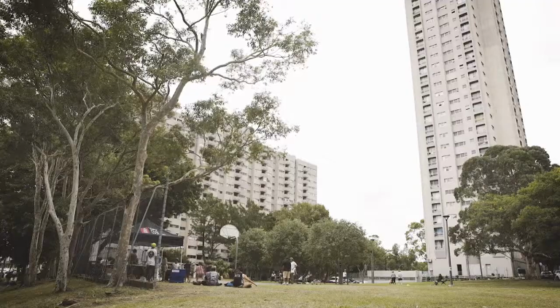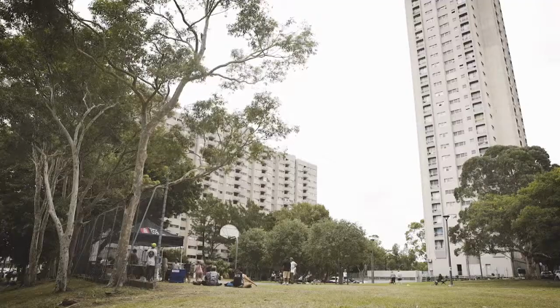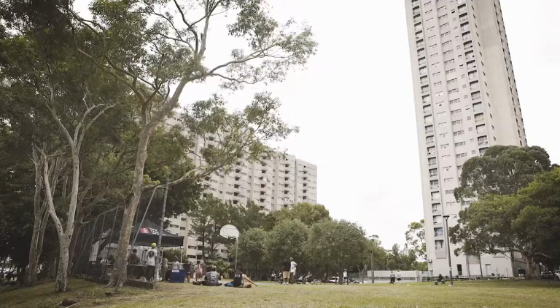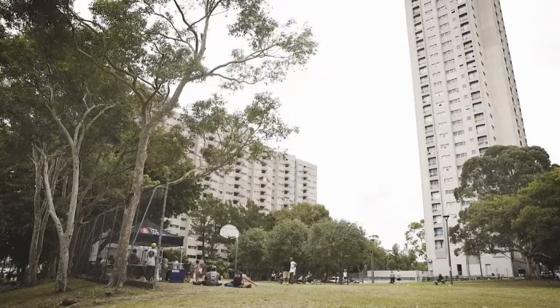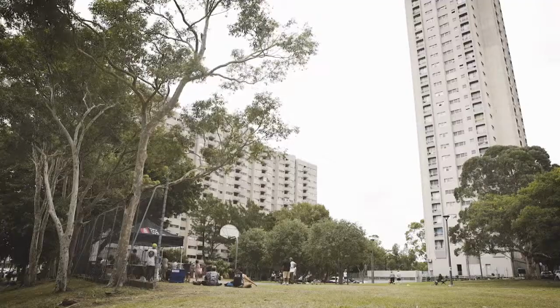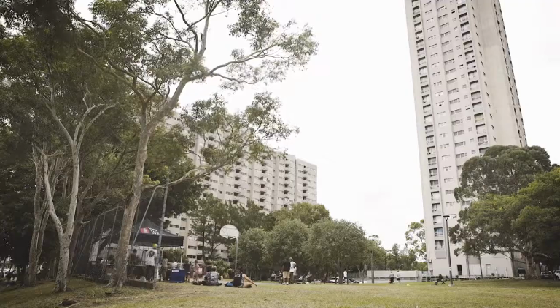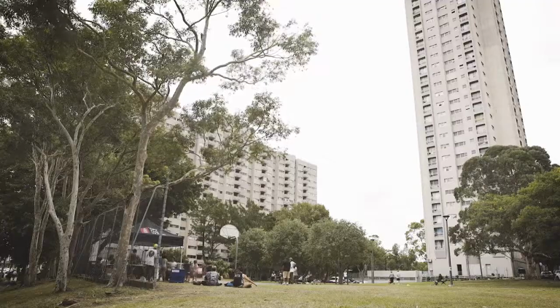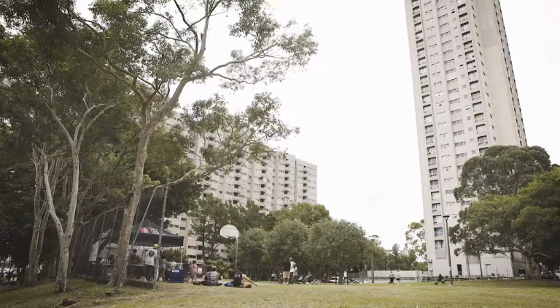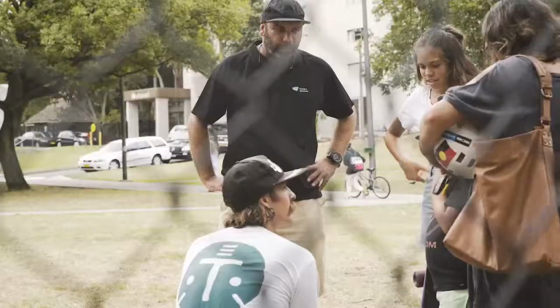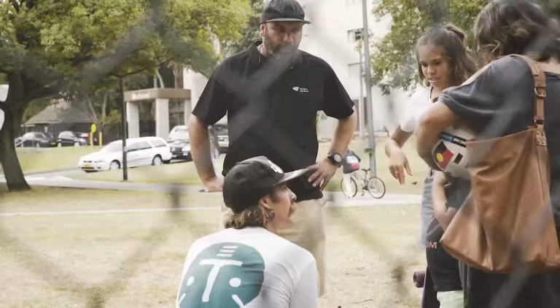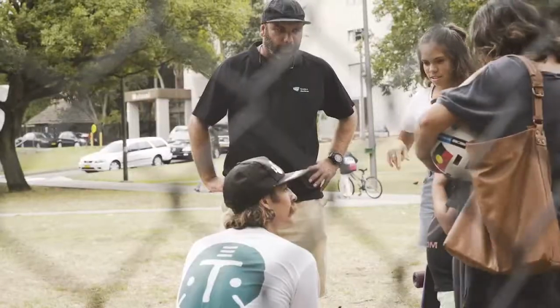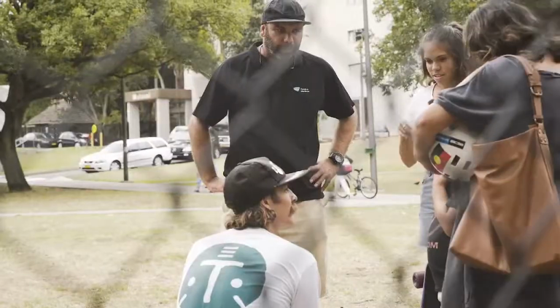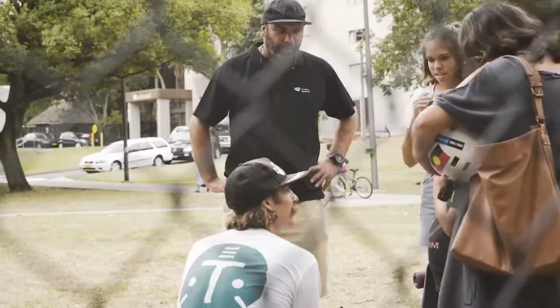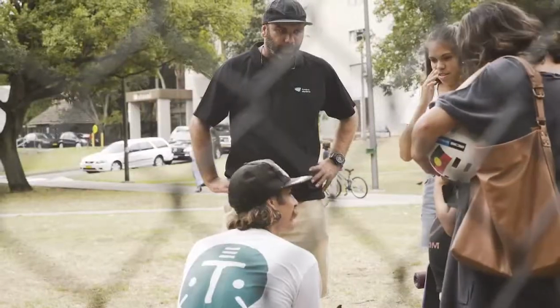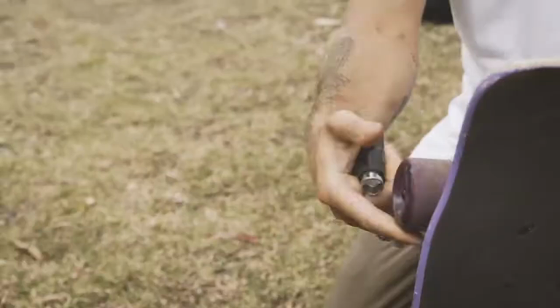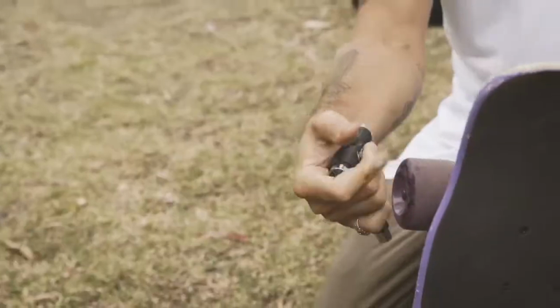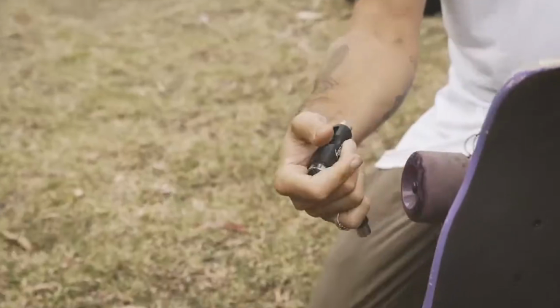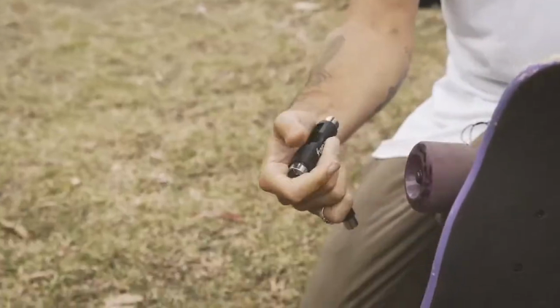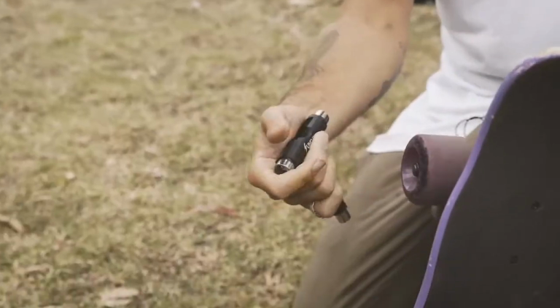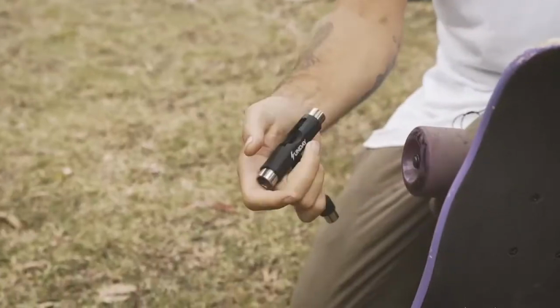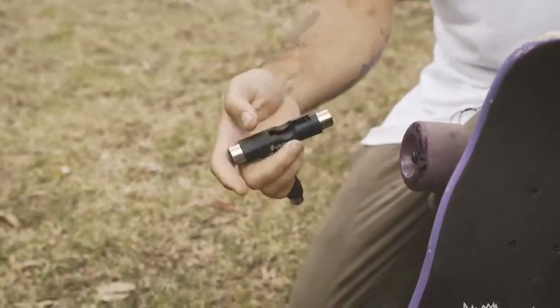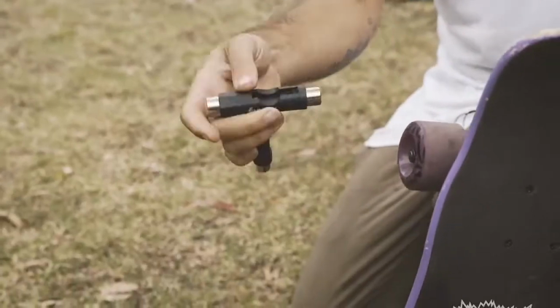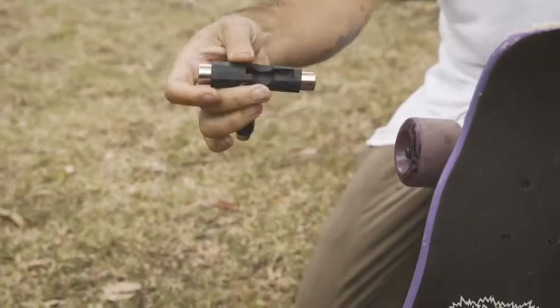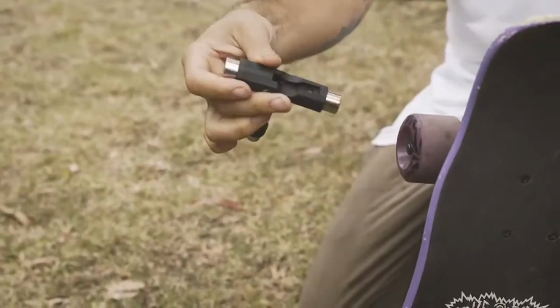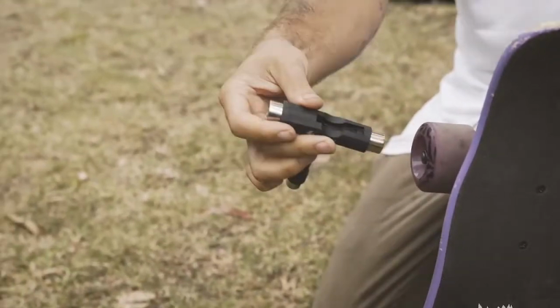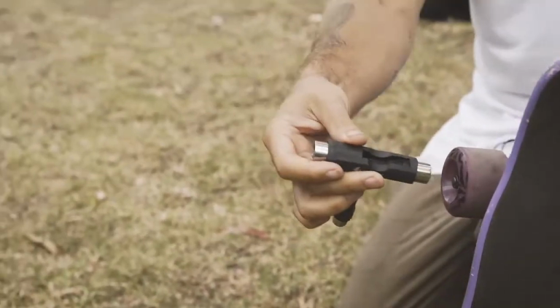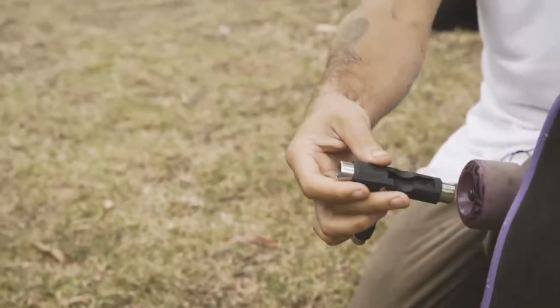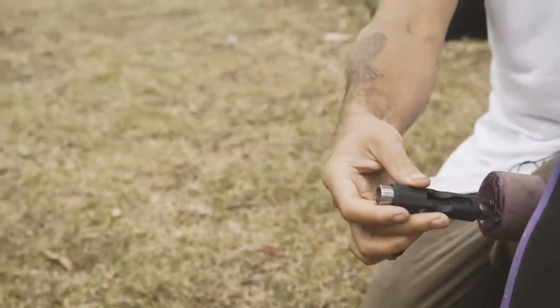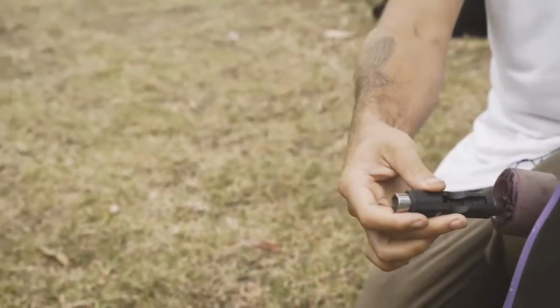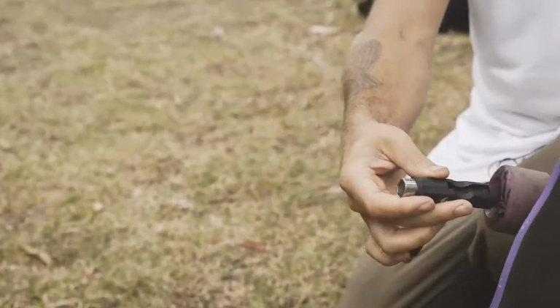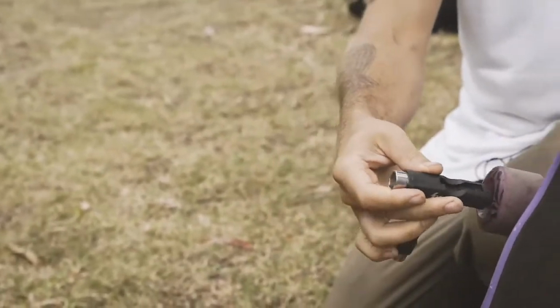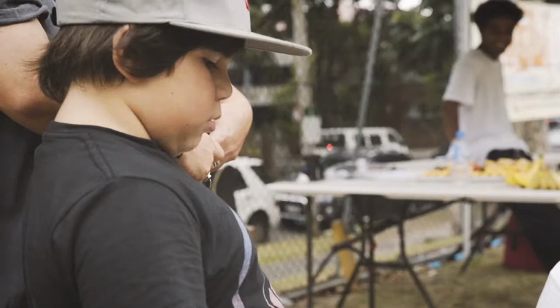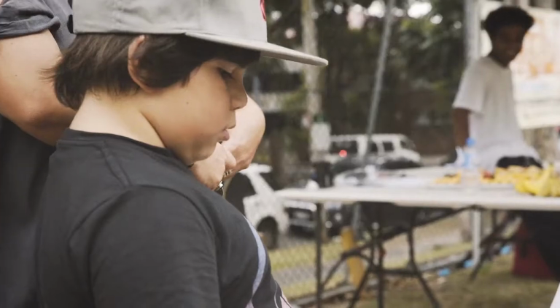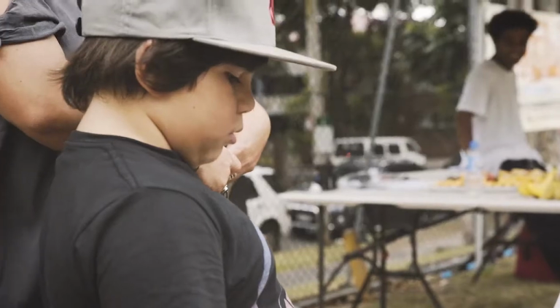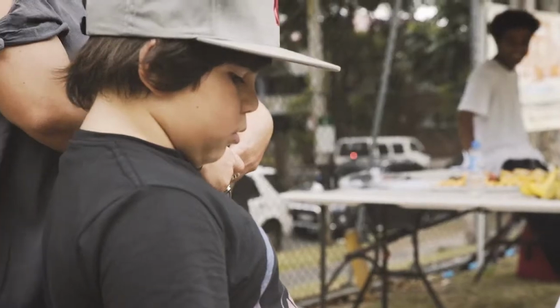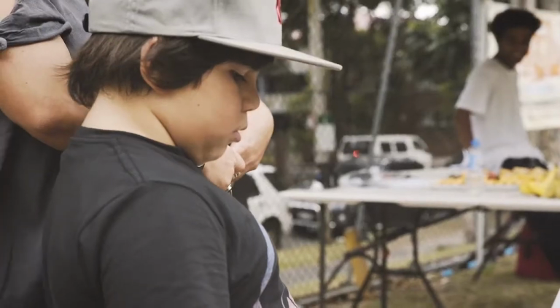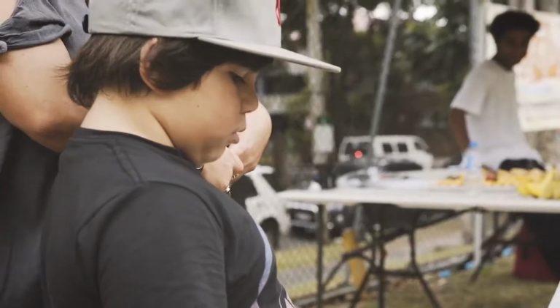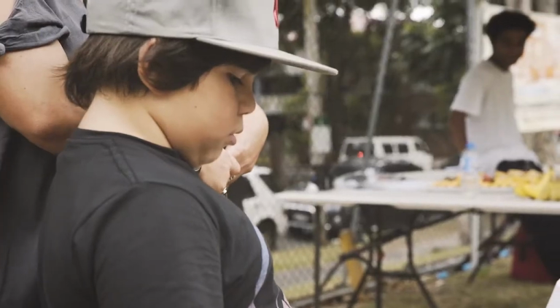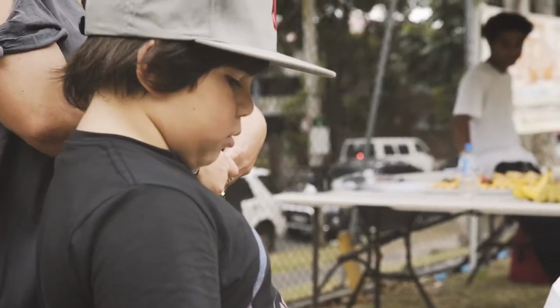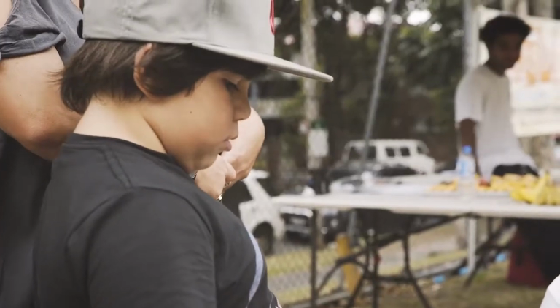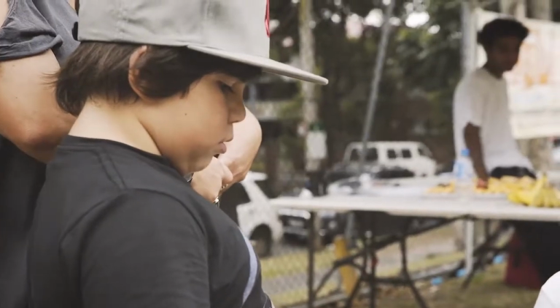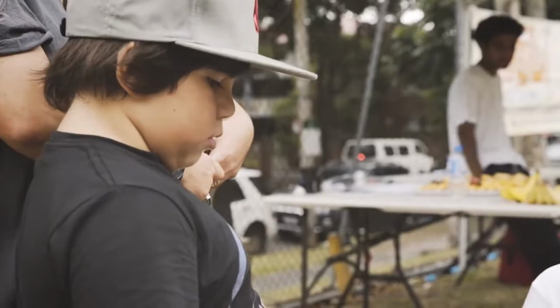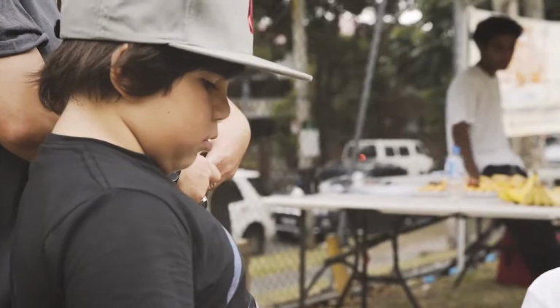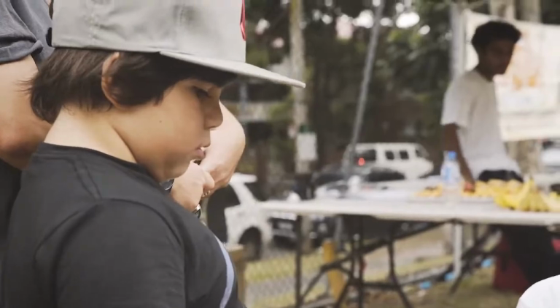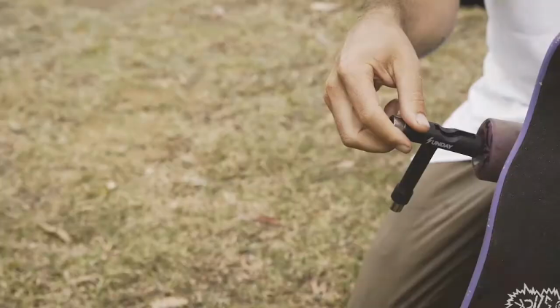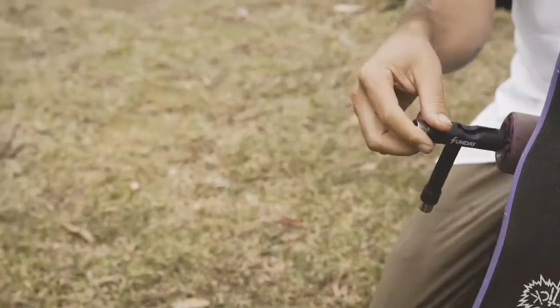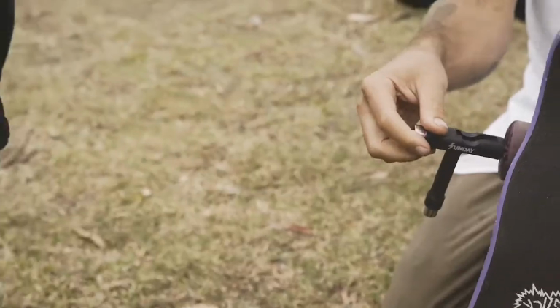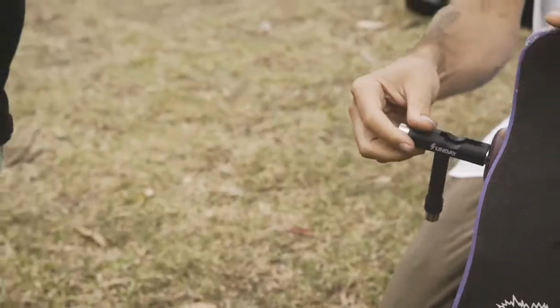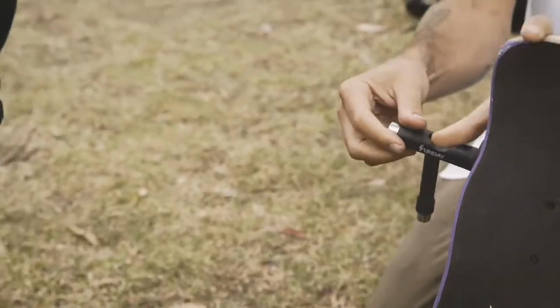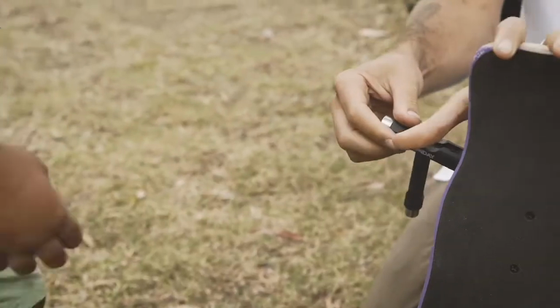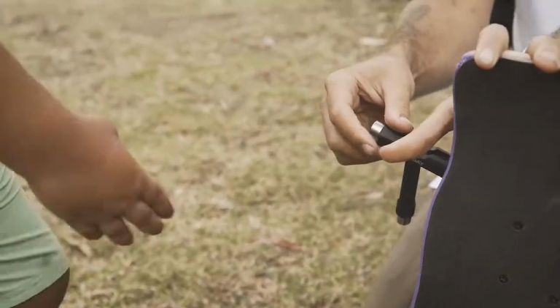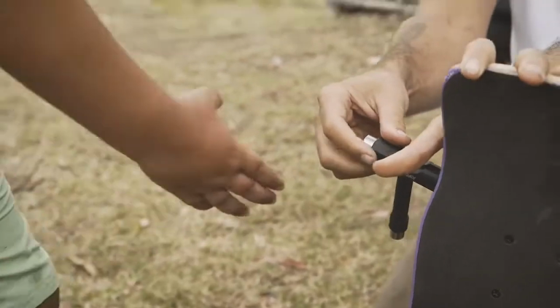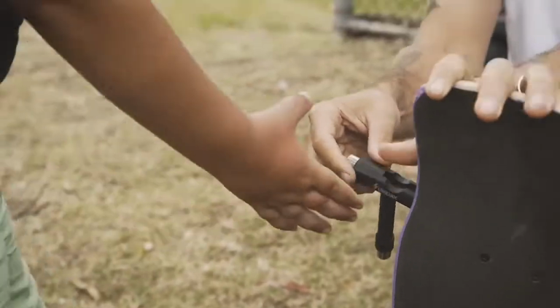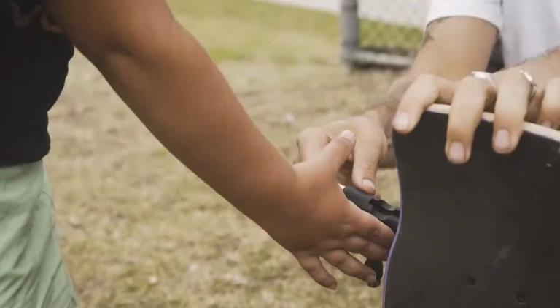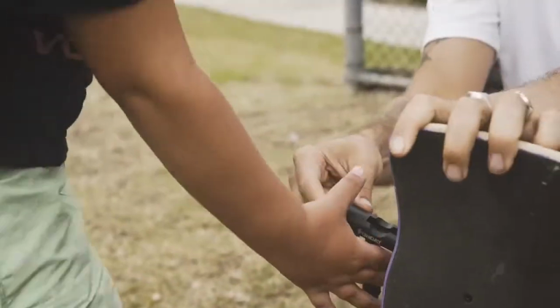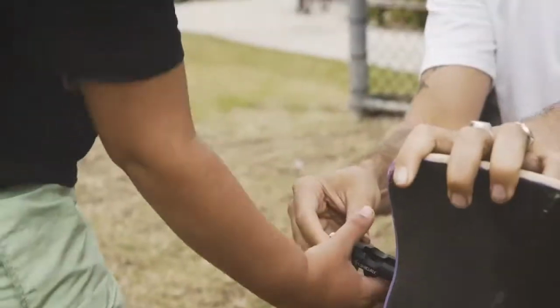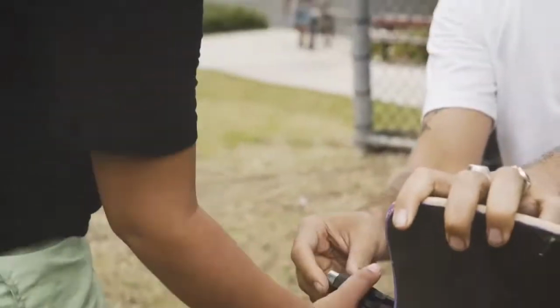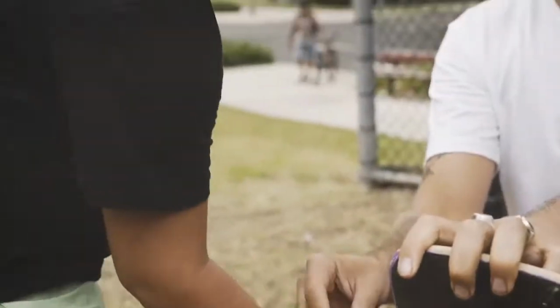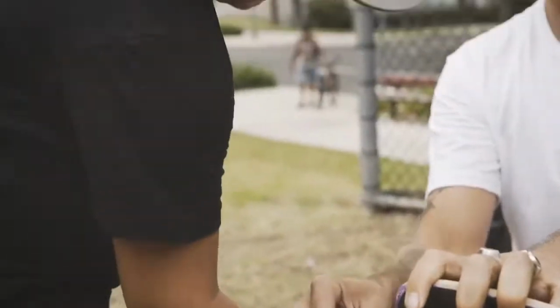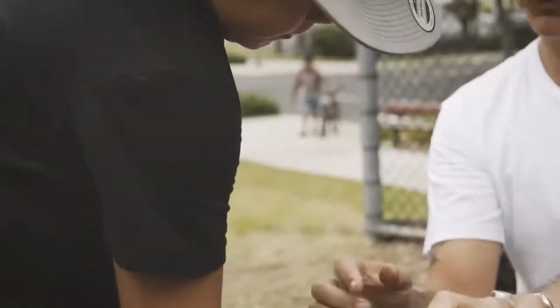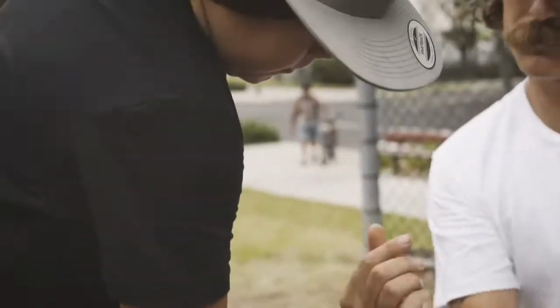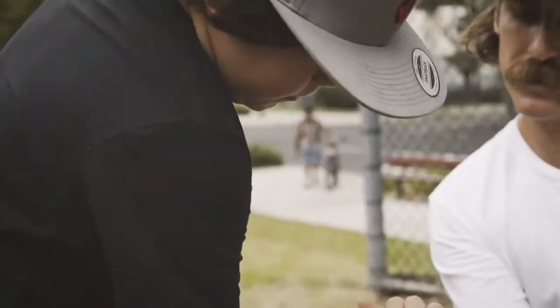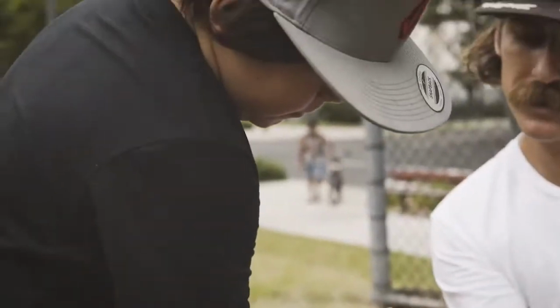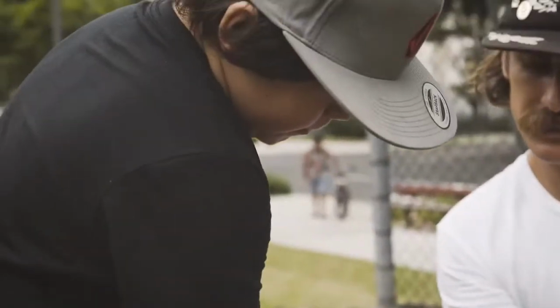Now I want you to try on this one. This is the one that wasn't working very well. Just do a quarter turn, so just to here. Pull it back.